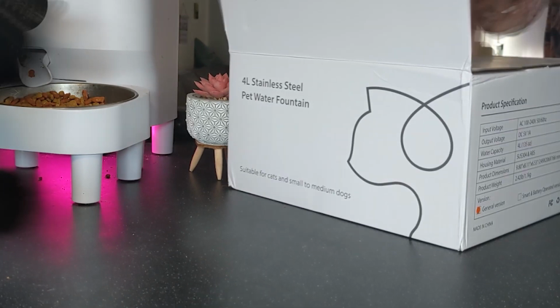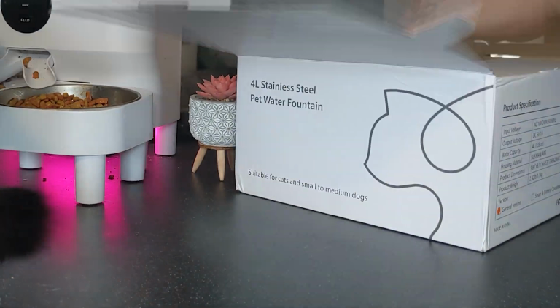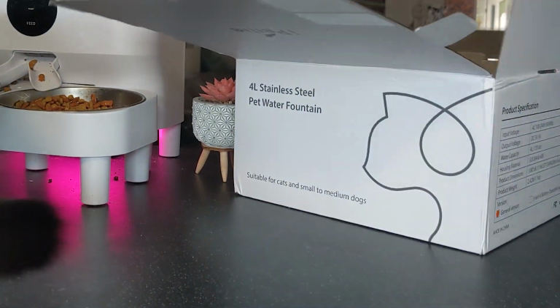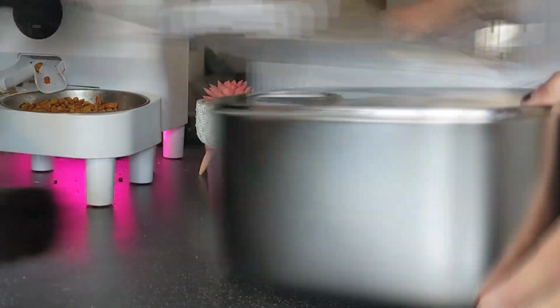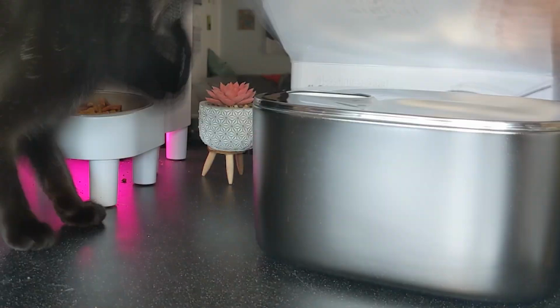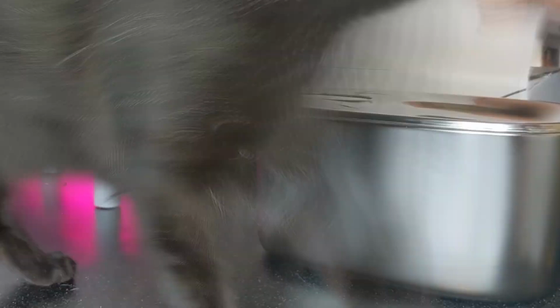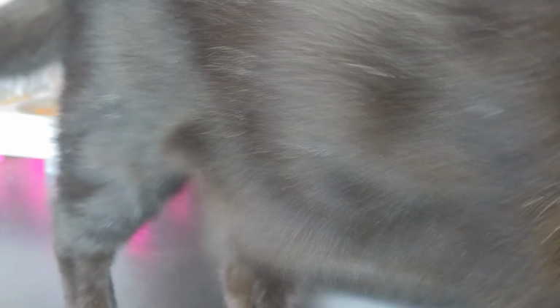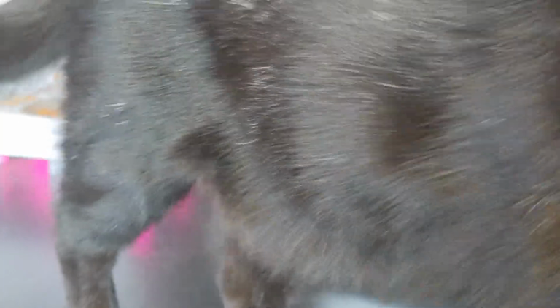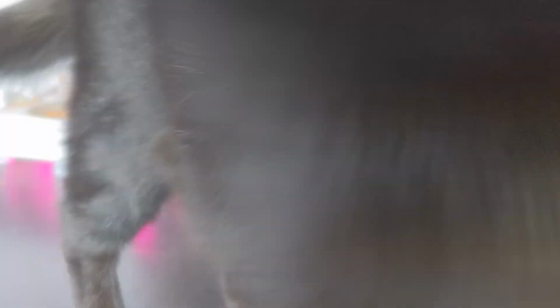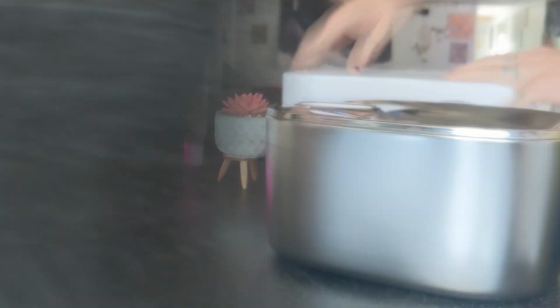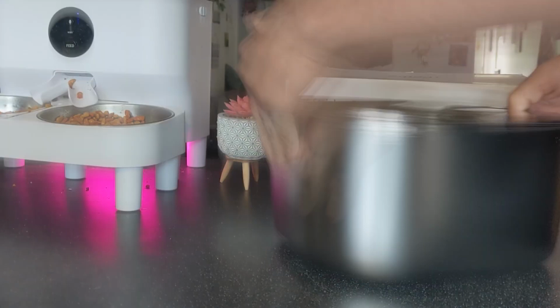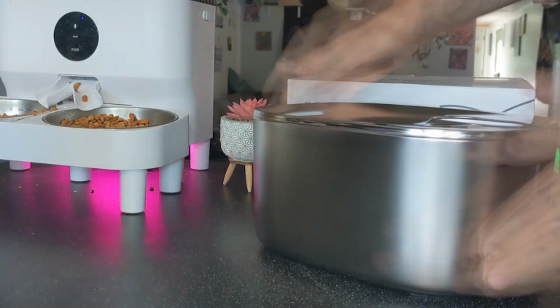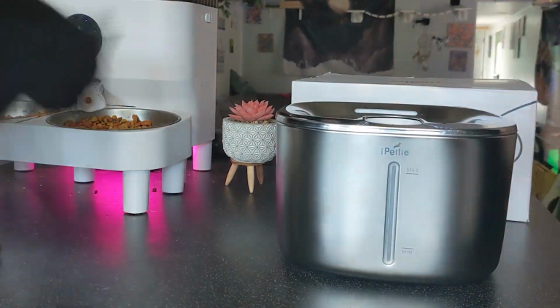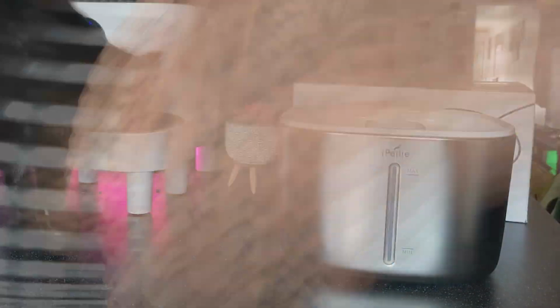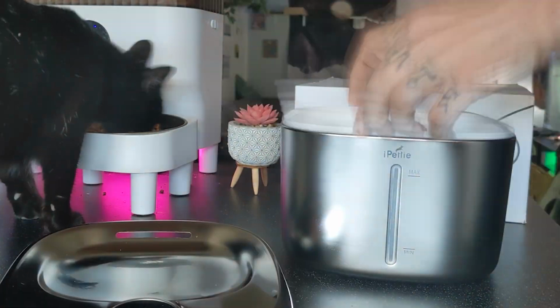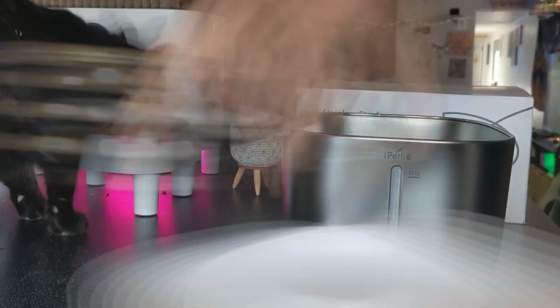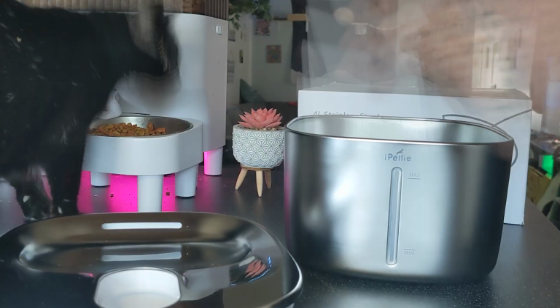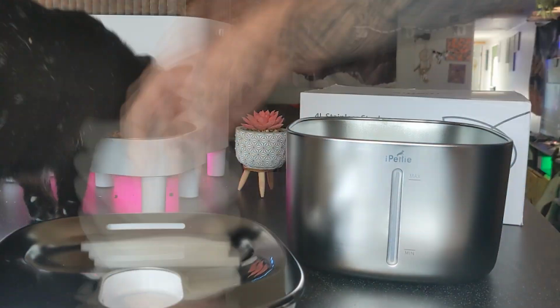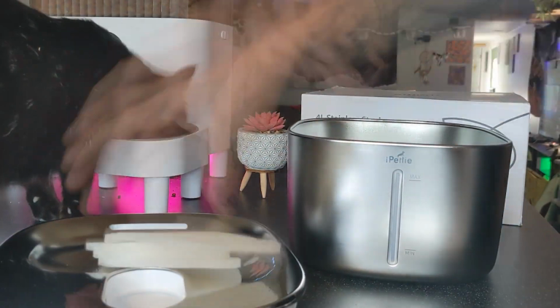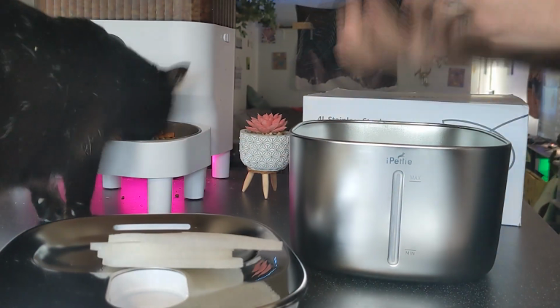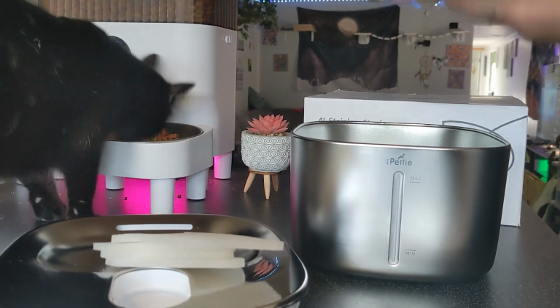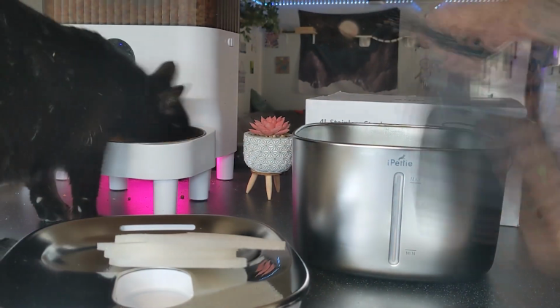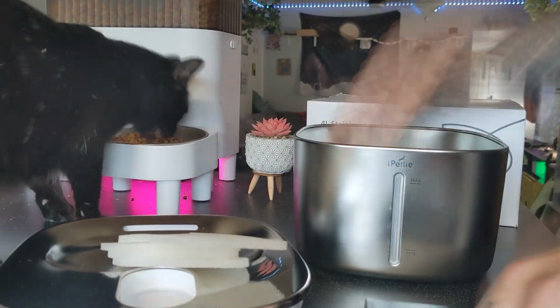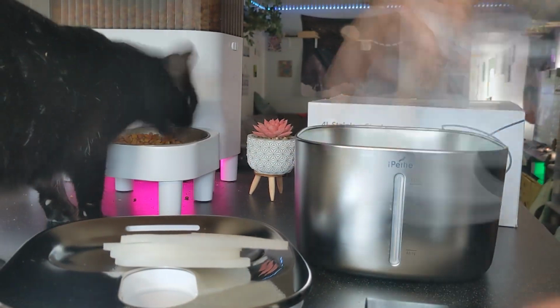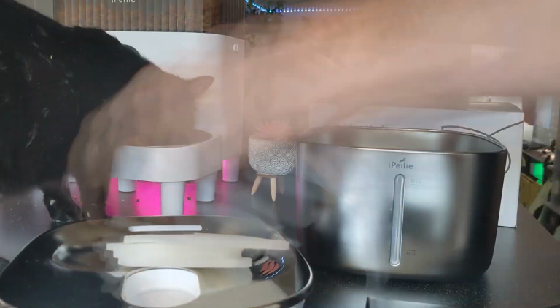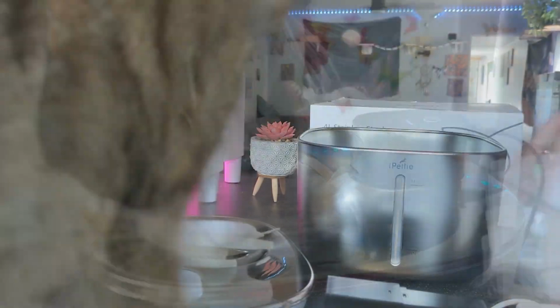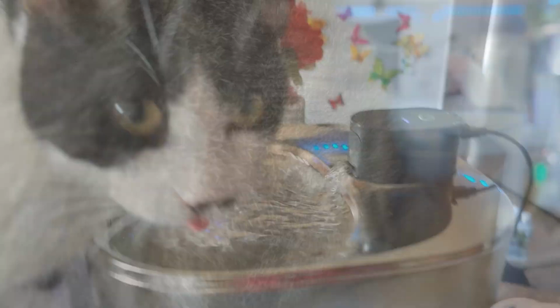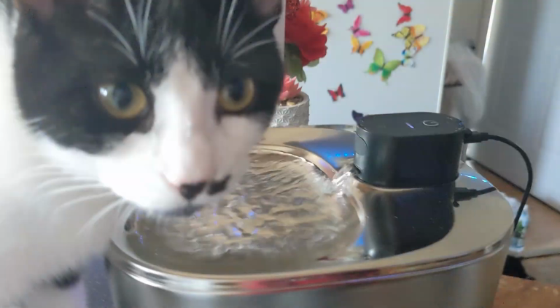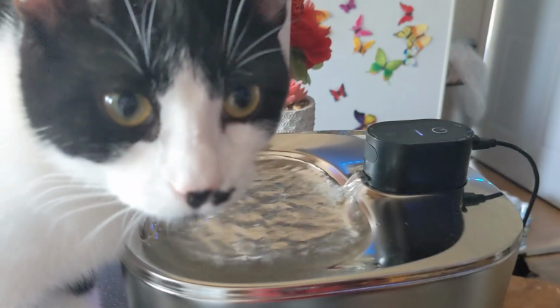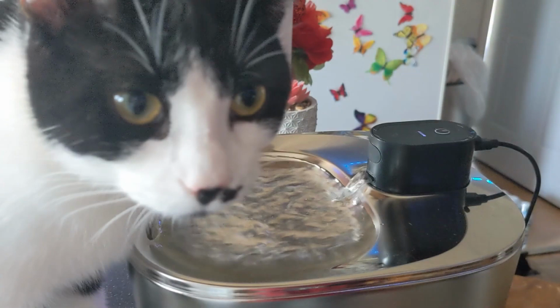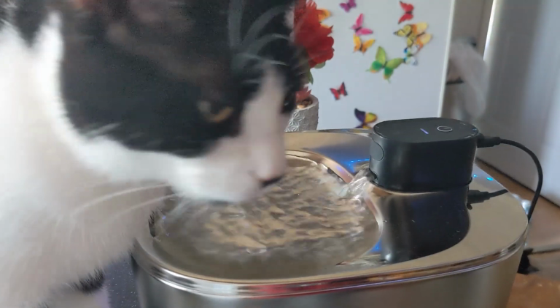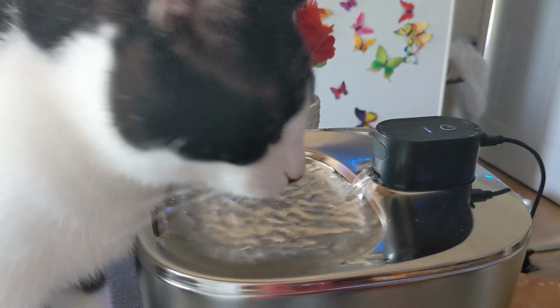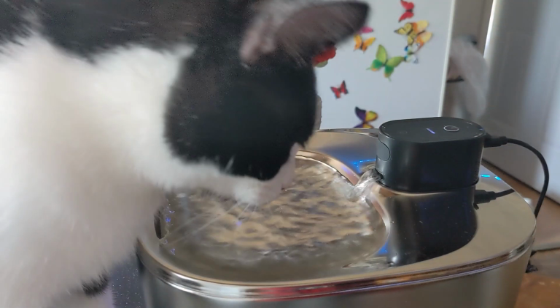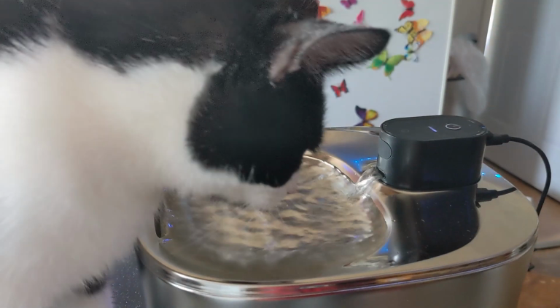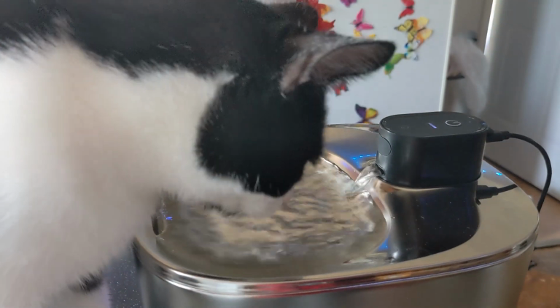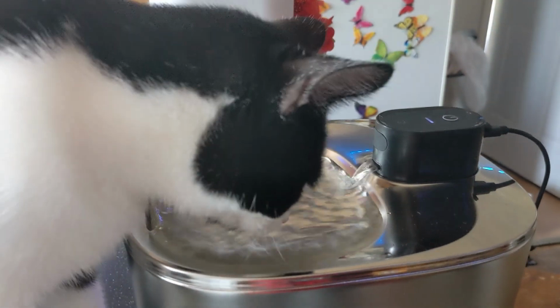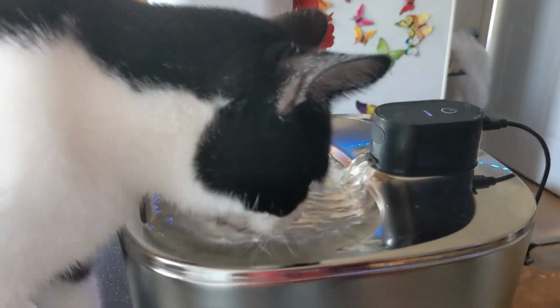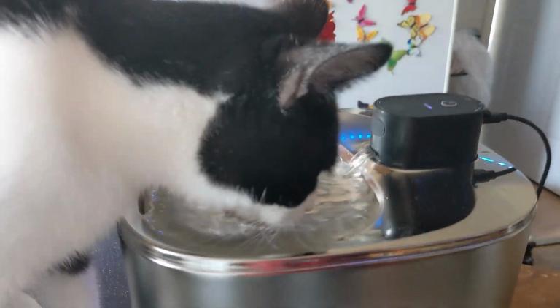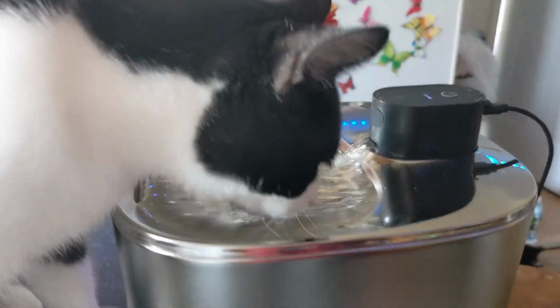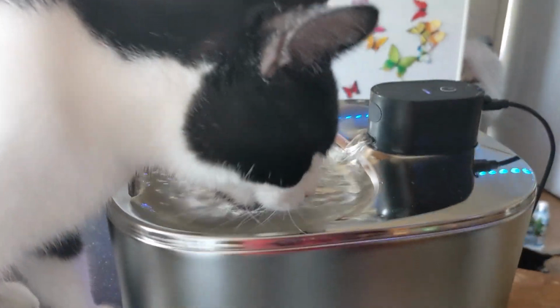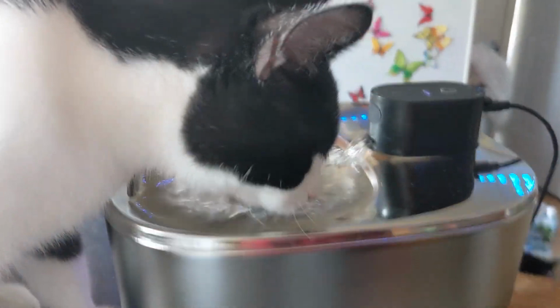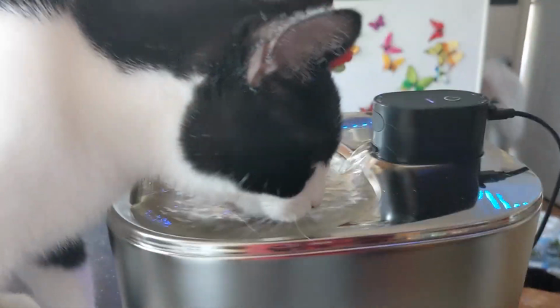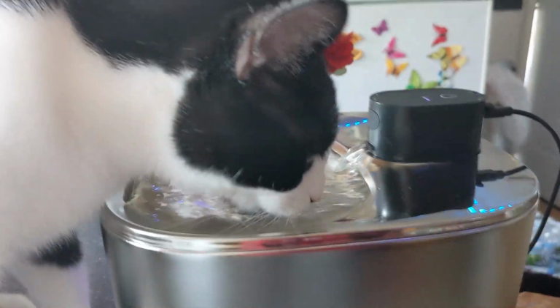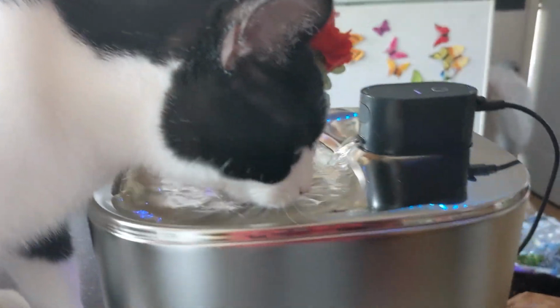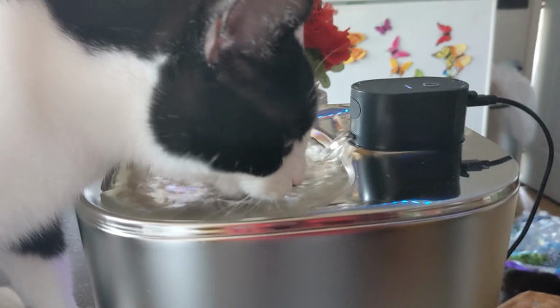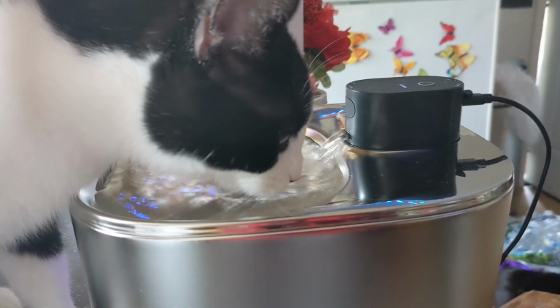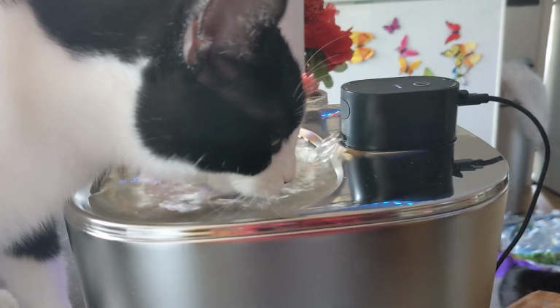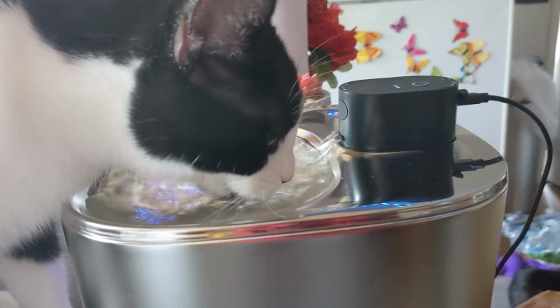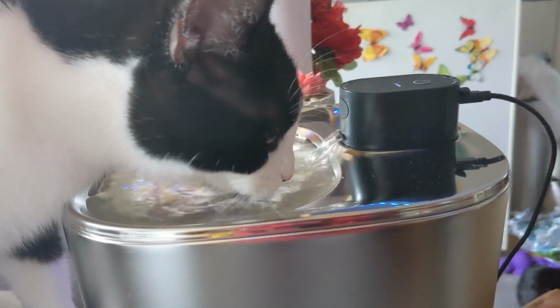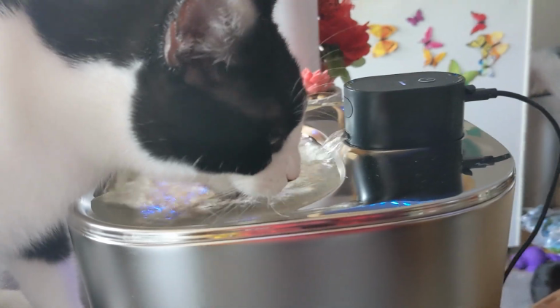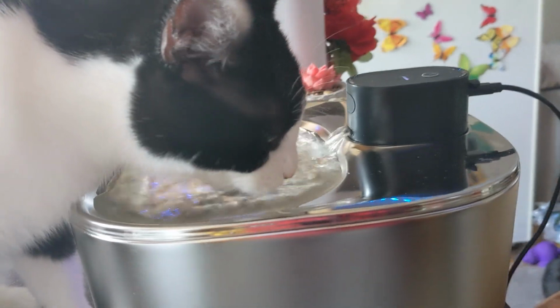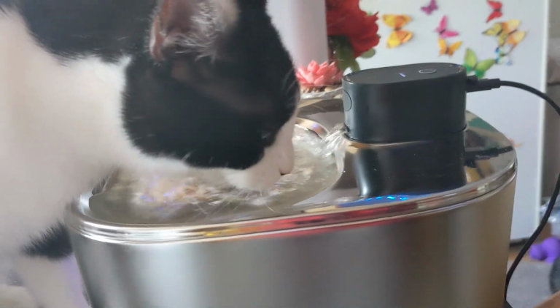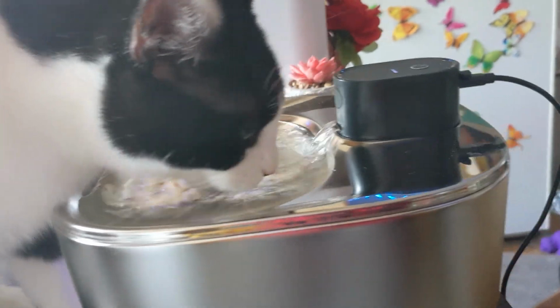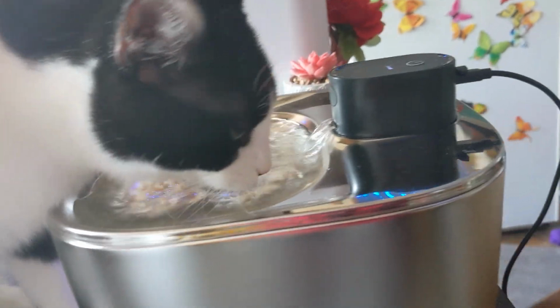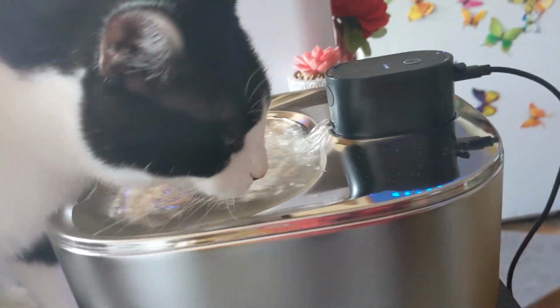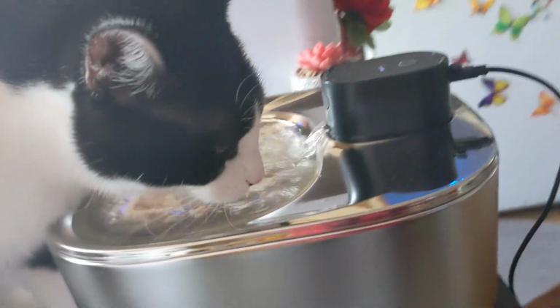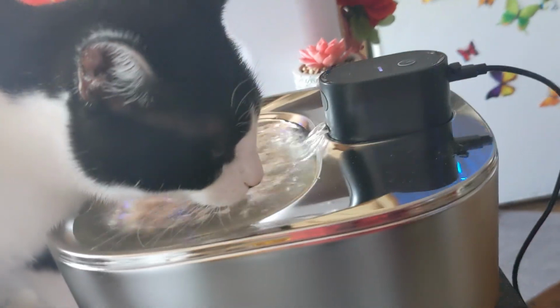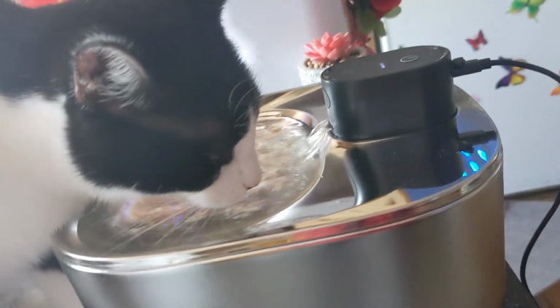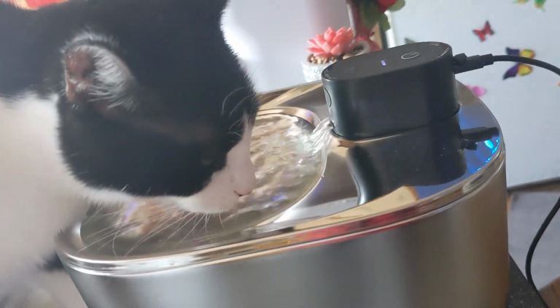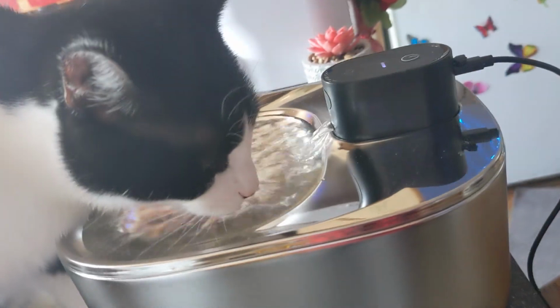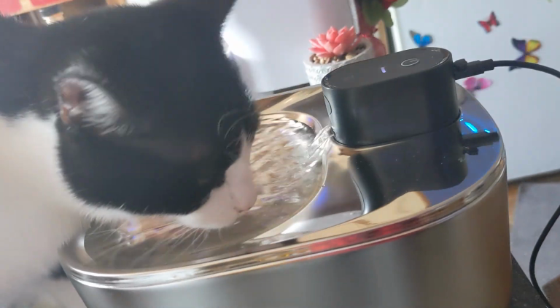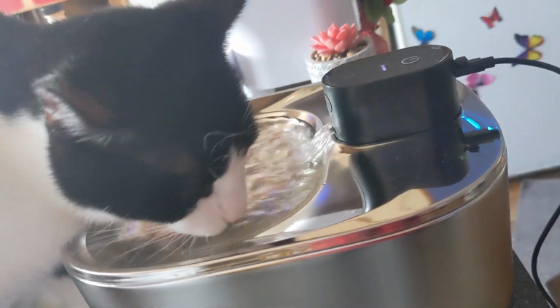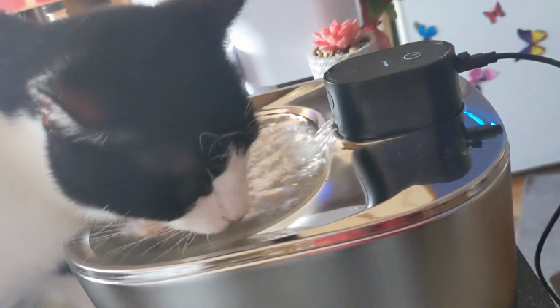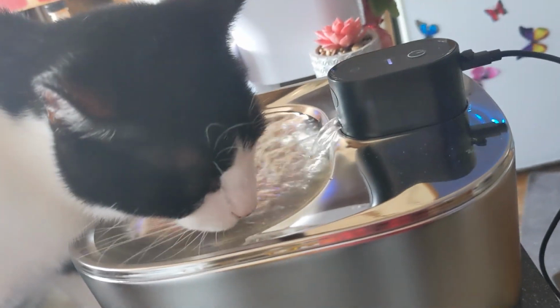We're setting up a new watering hole for the cats today with the help of our new 1.1 gallon stainless steel water fountain from iPettie.